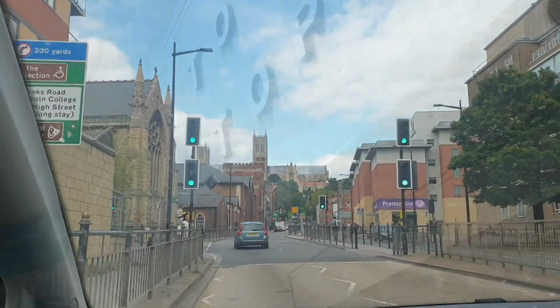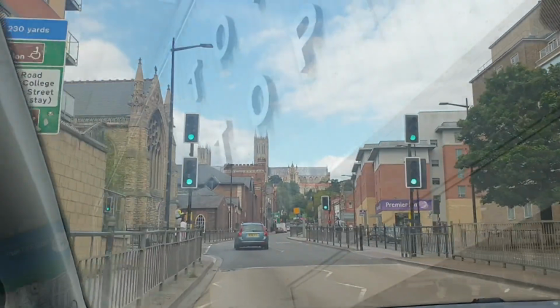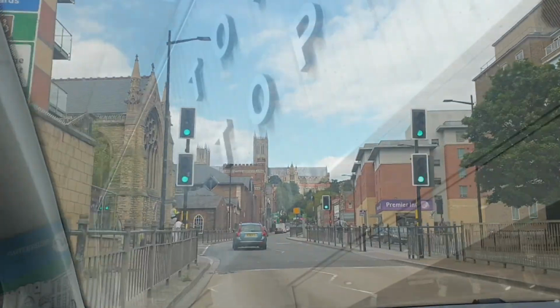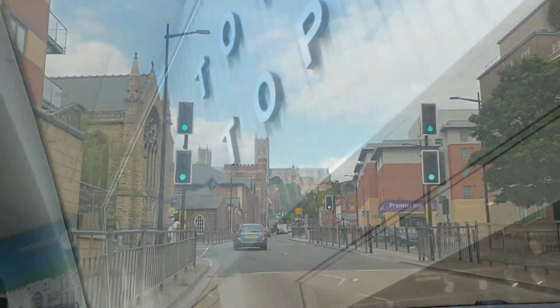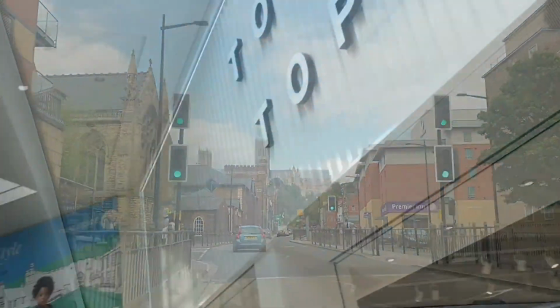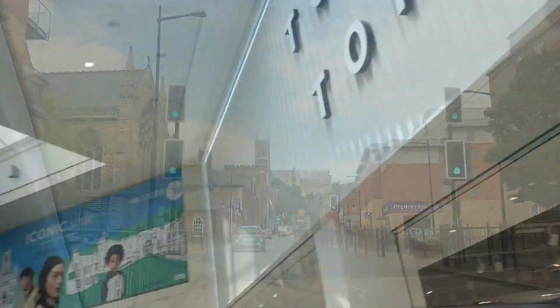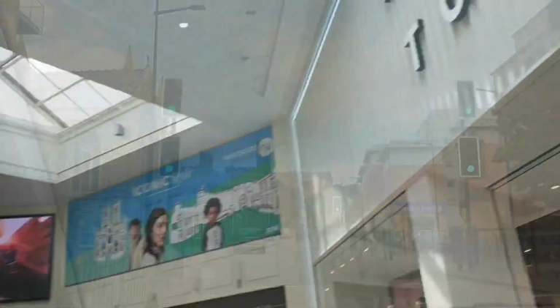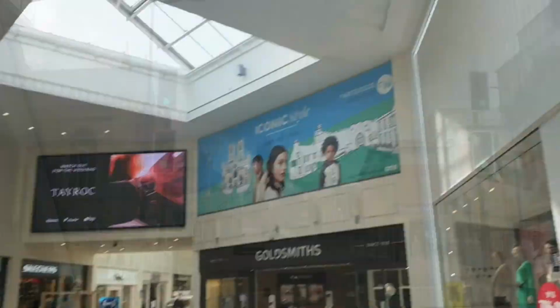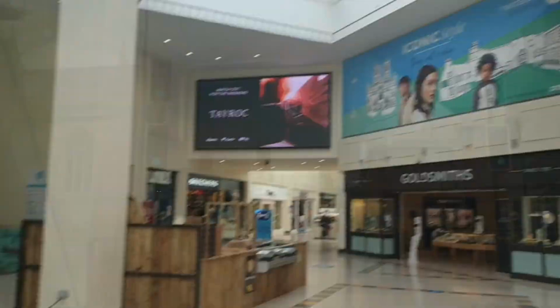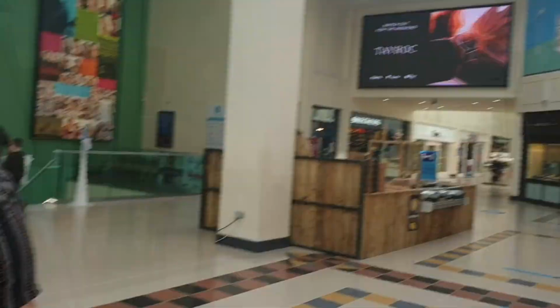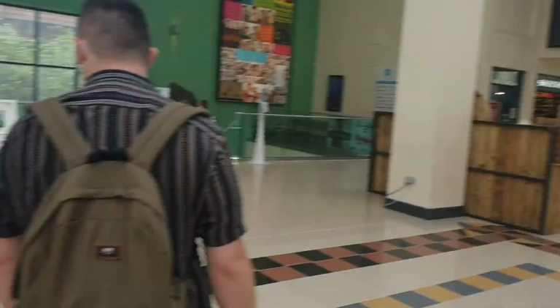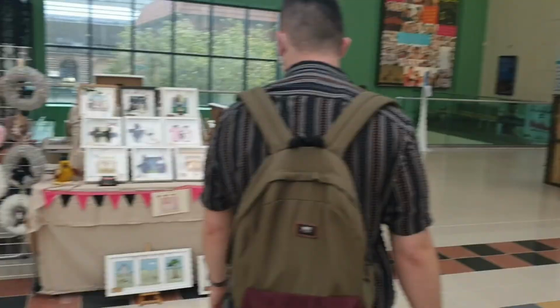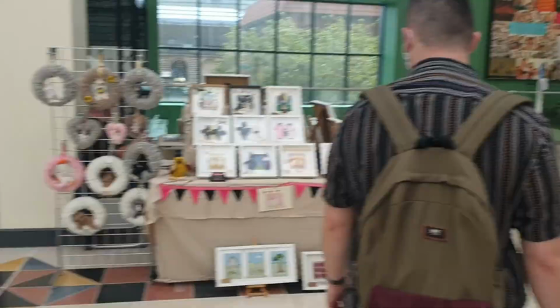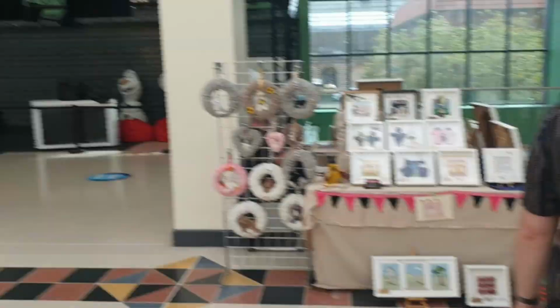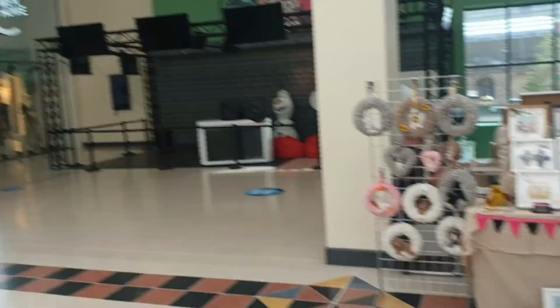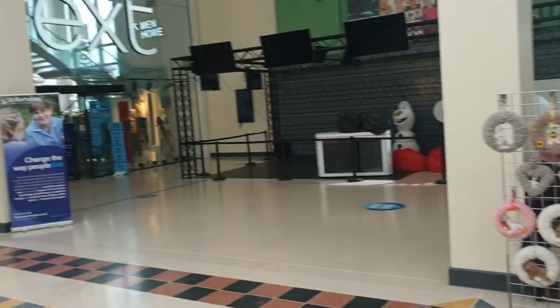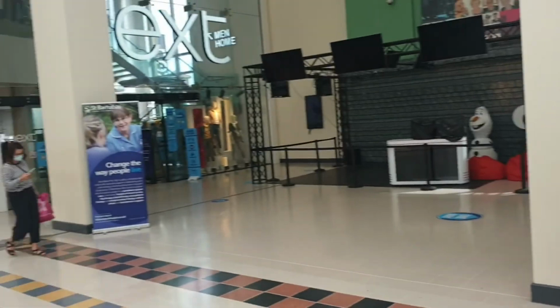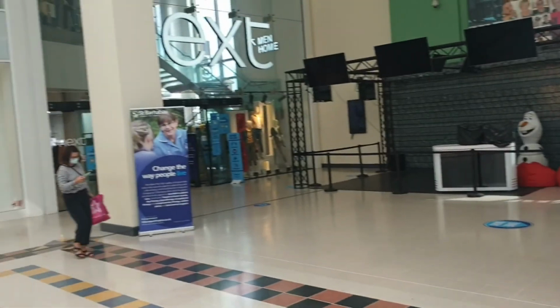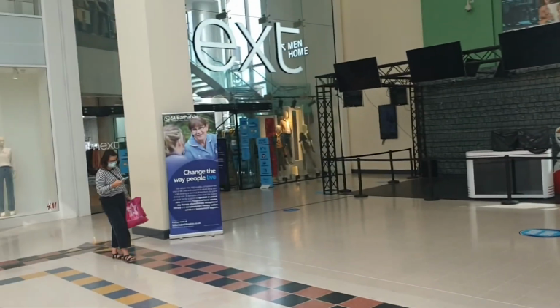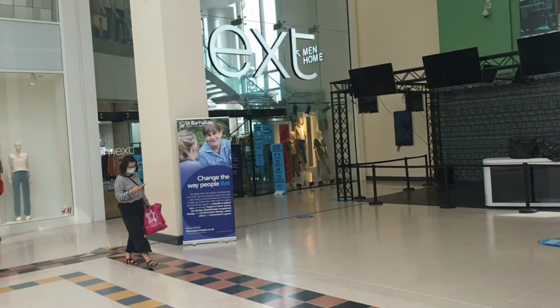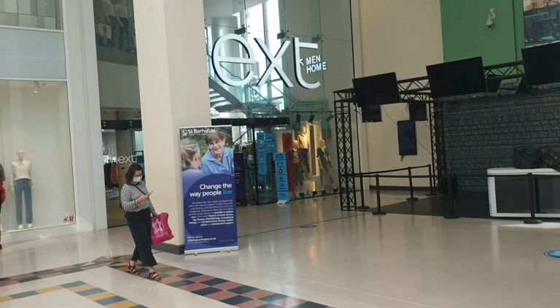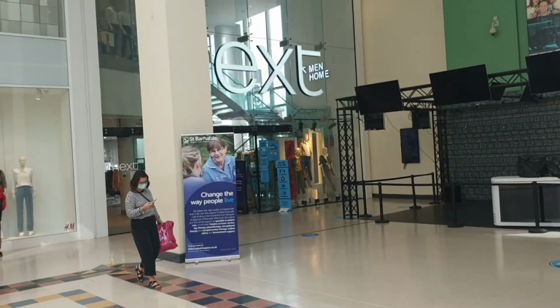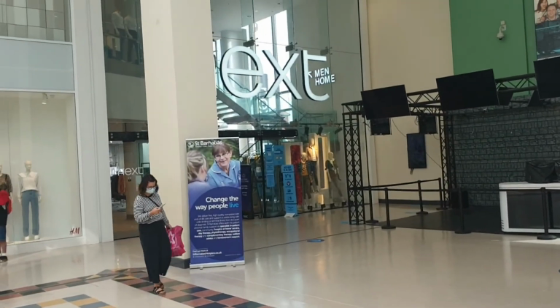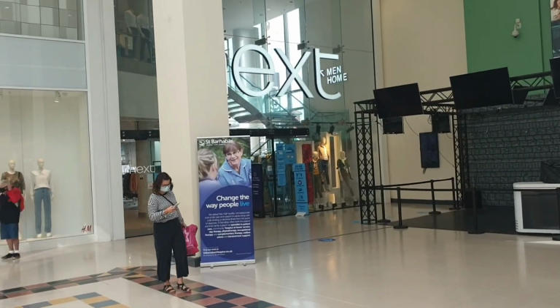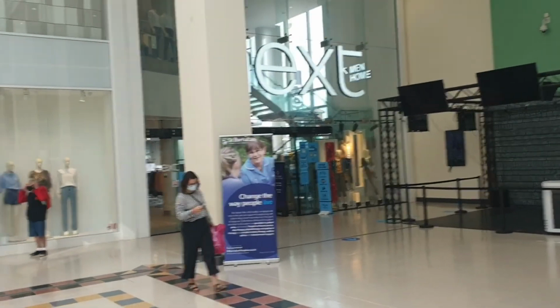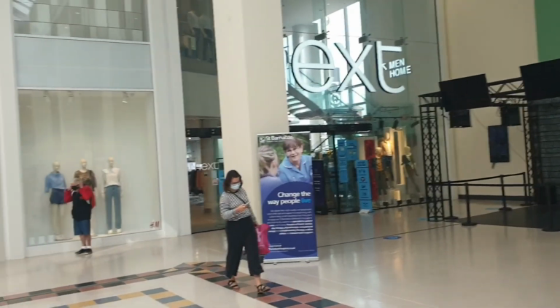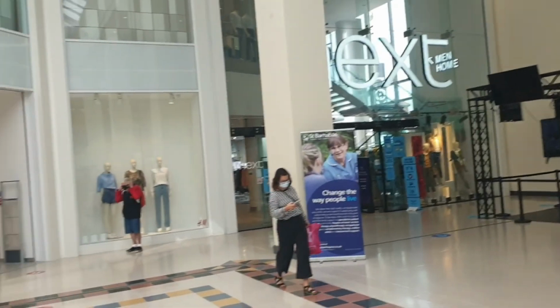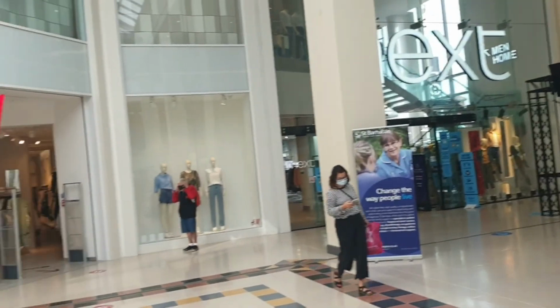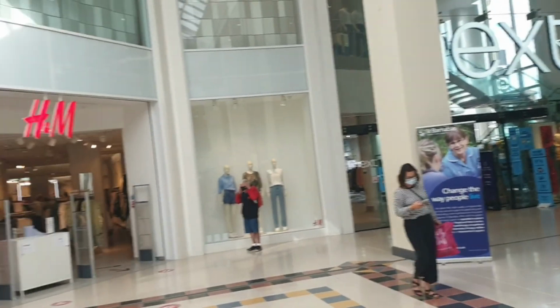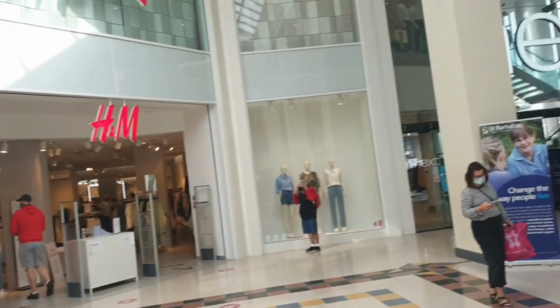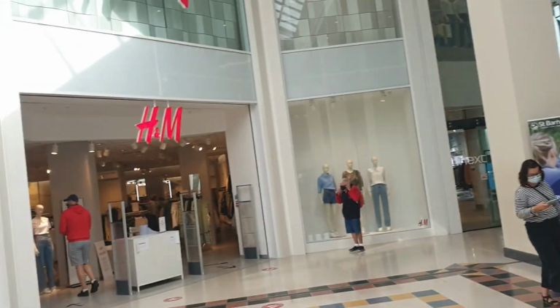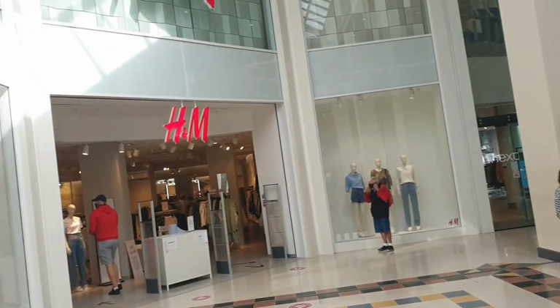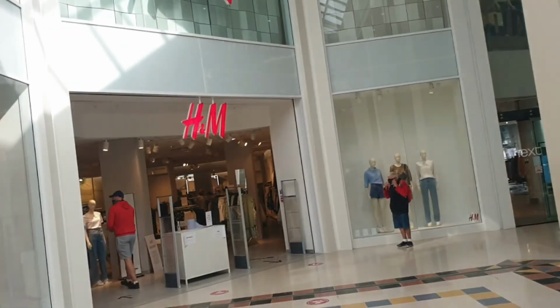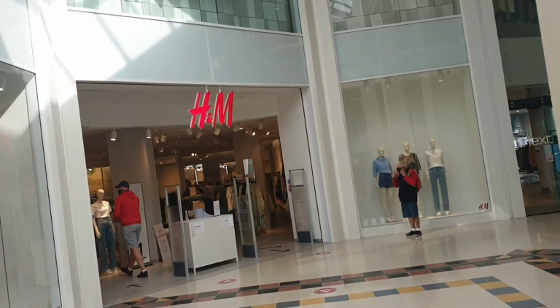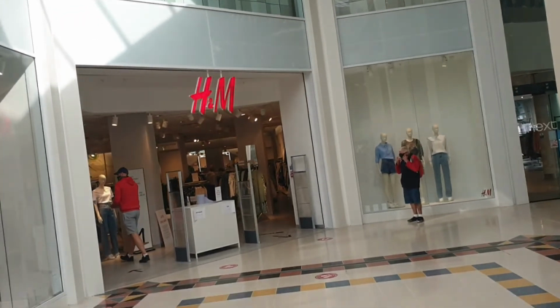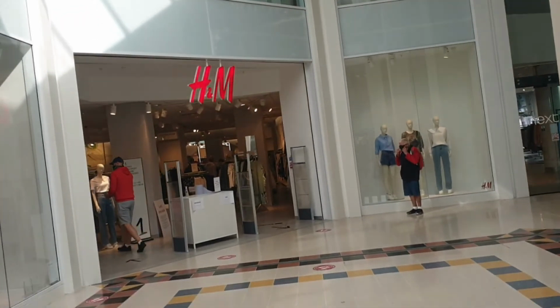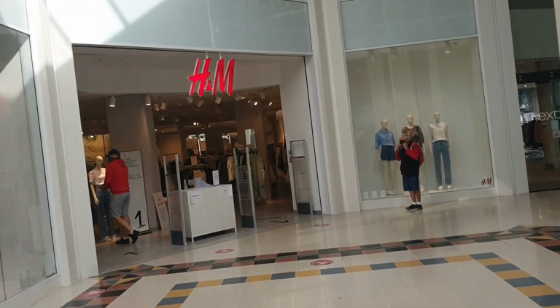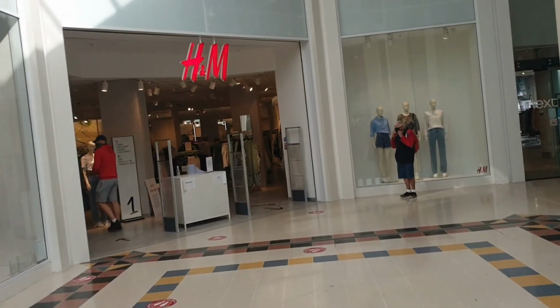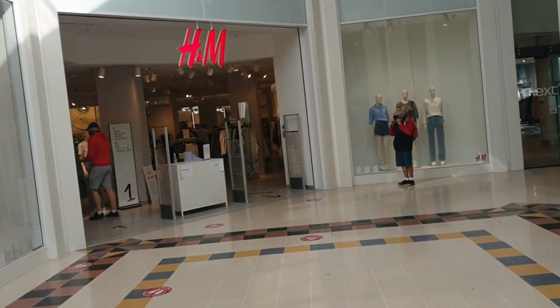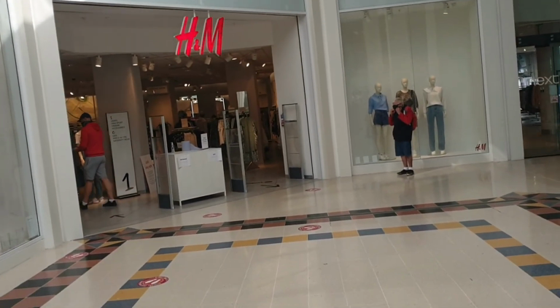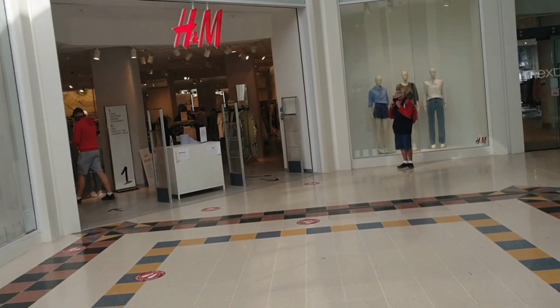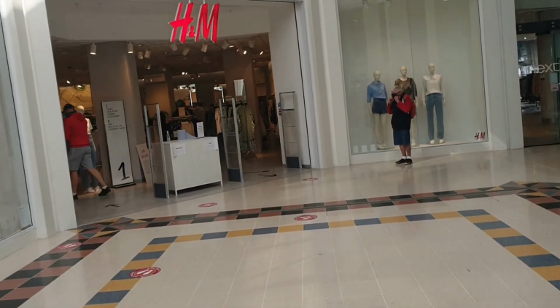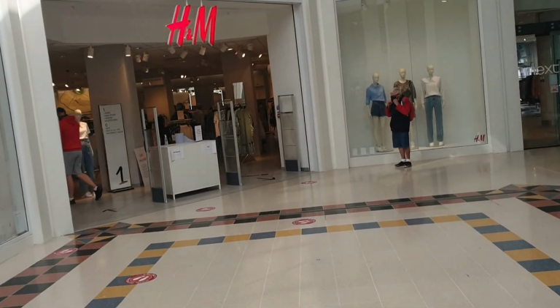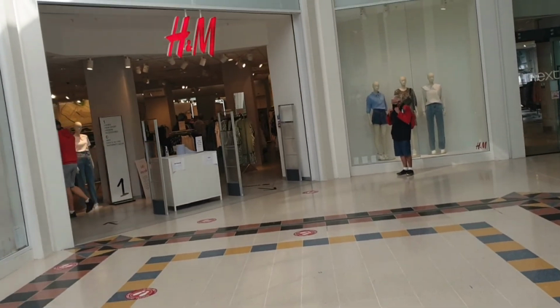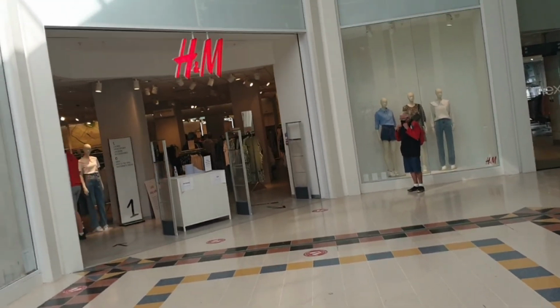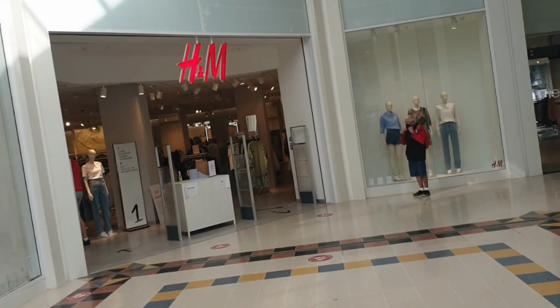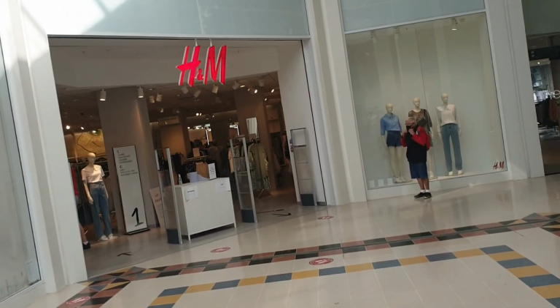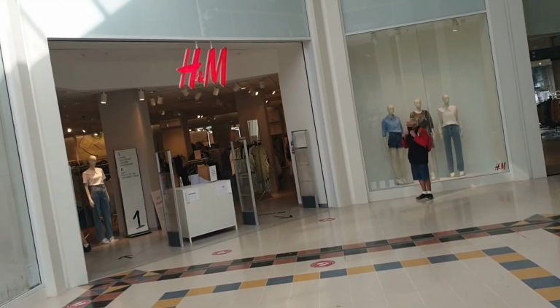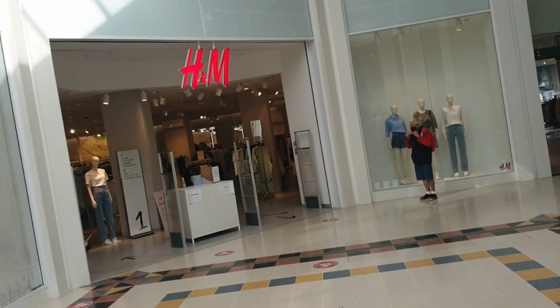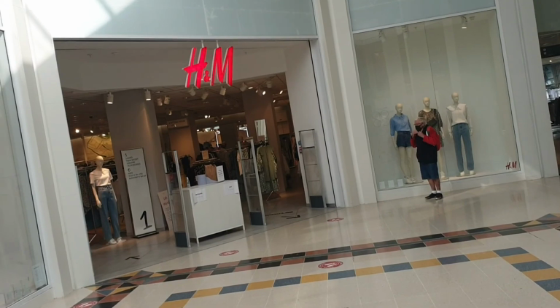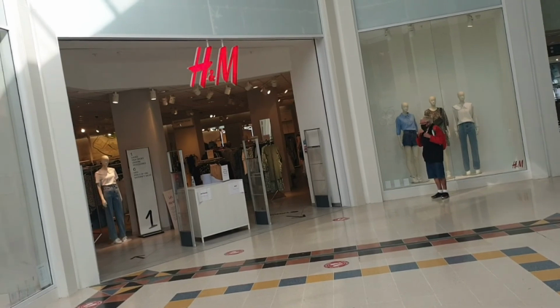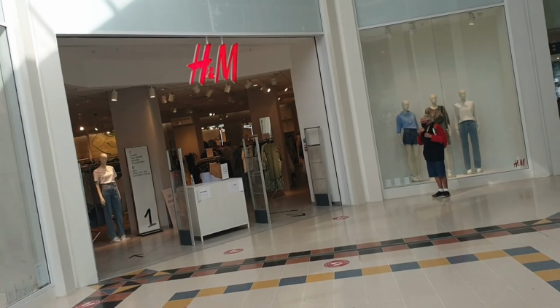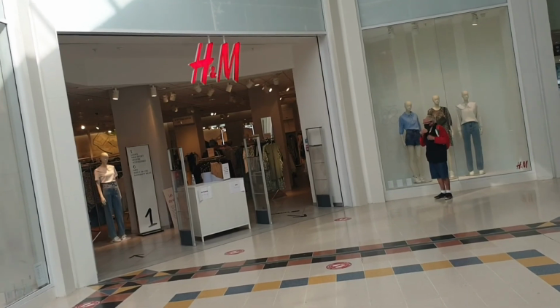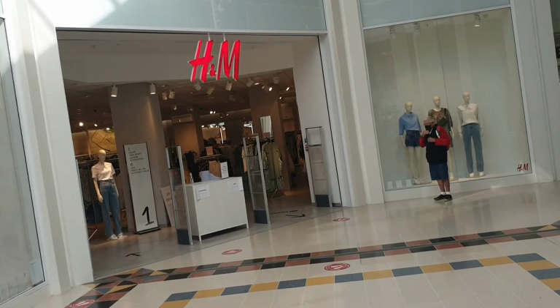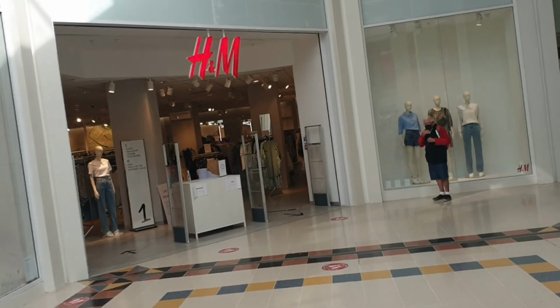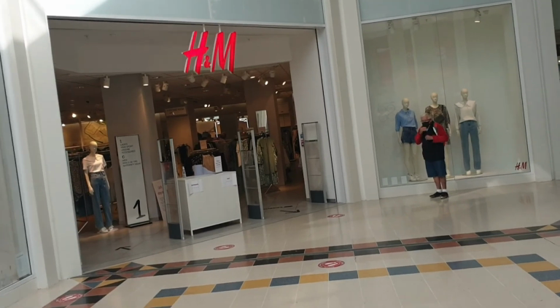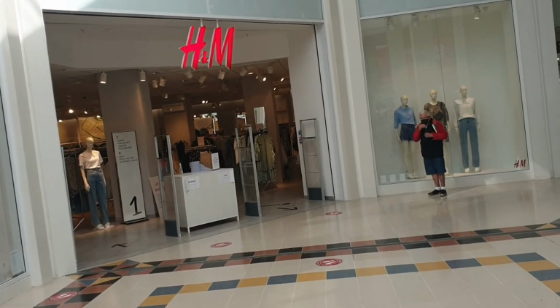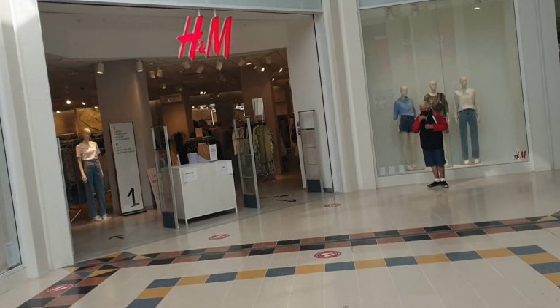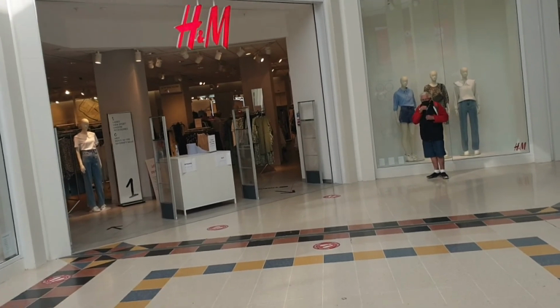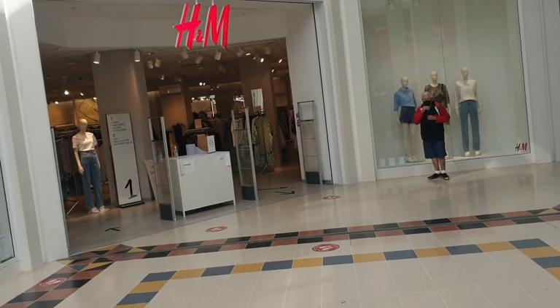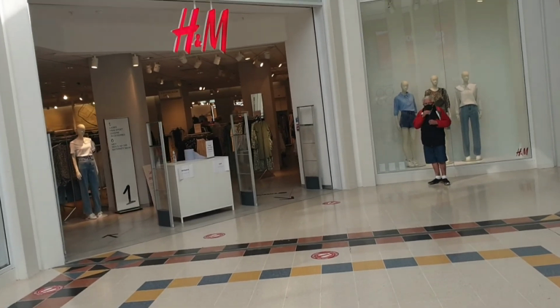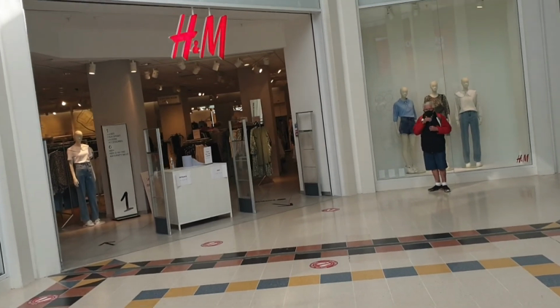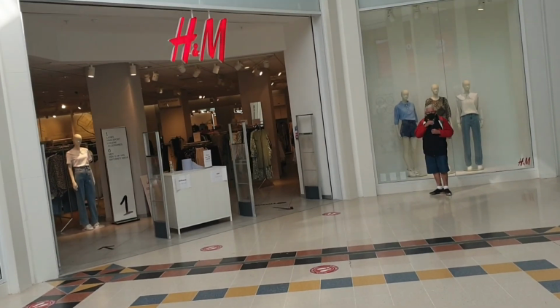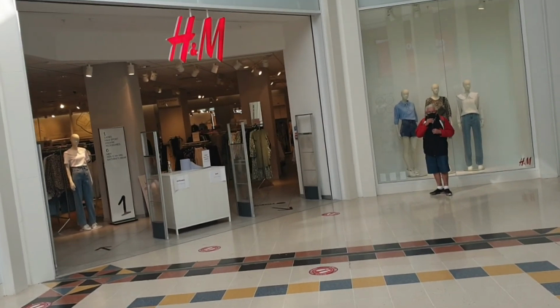We're gonna go have a look in Next now and then maybe H&M, see what bargains we can find in there.